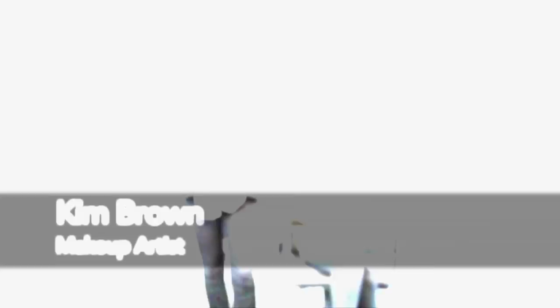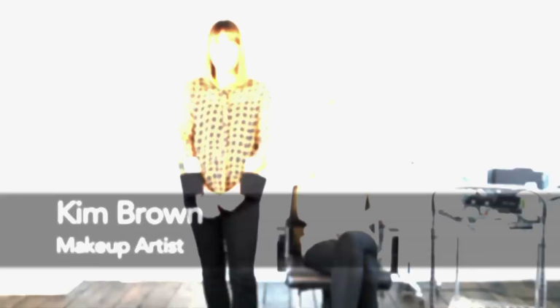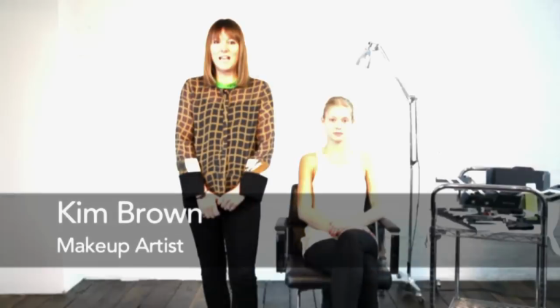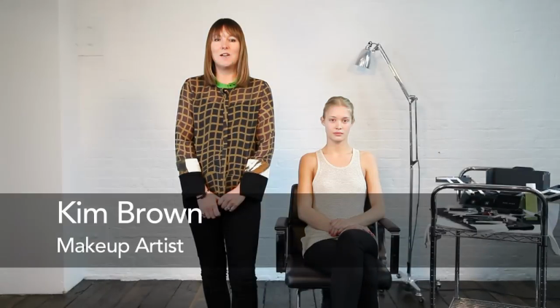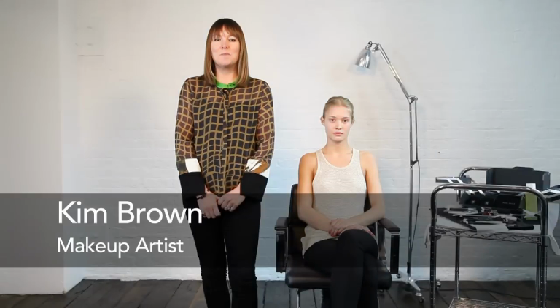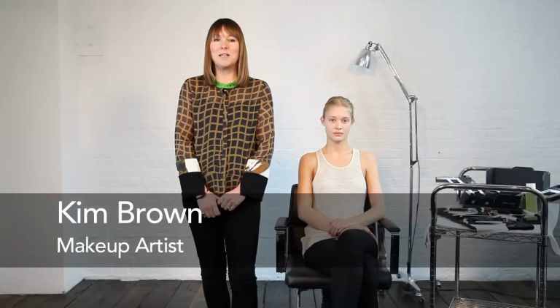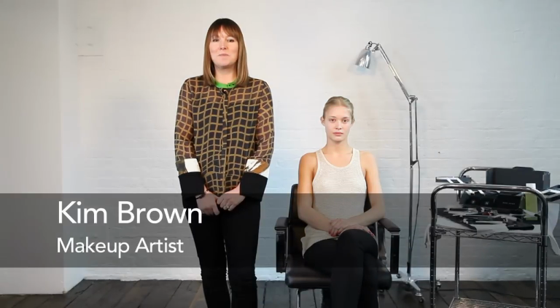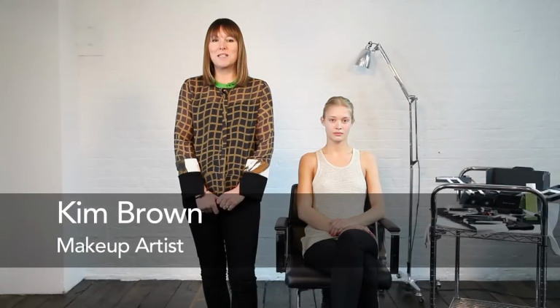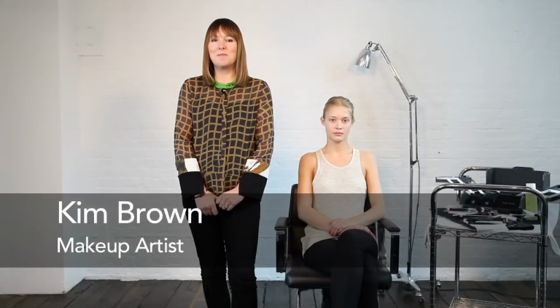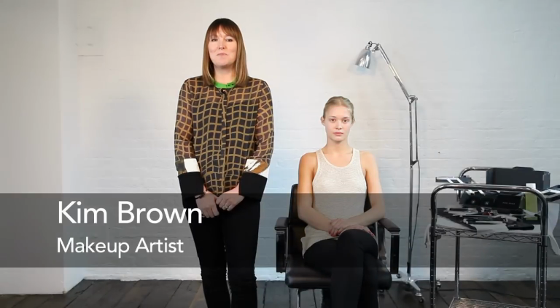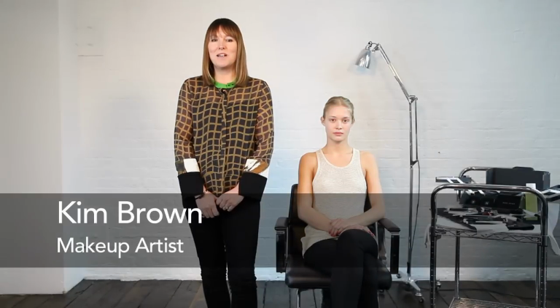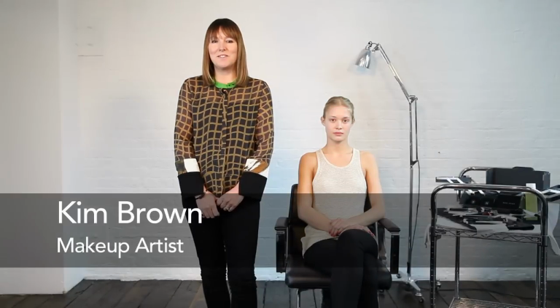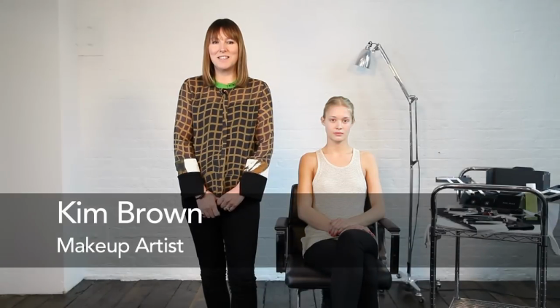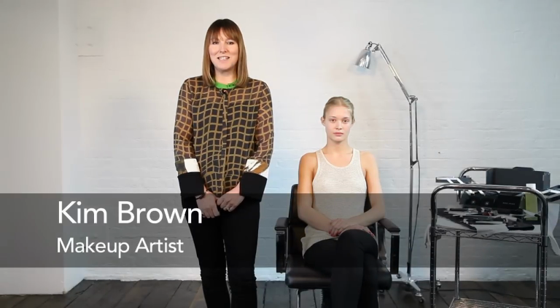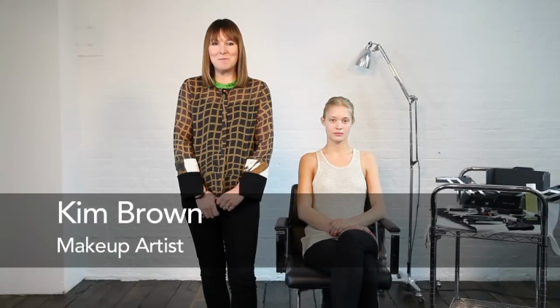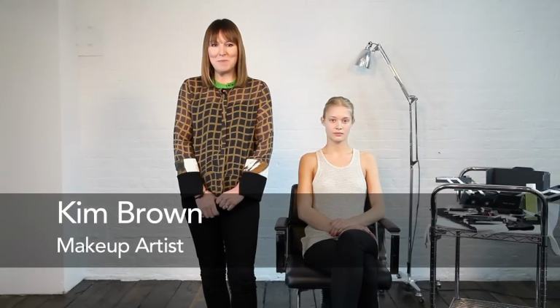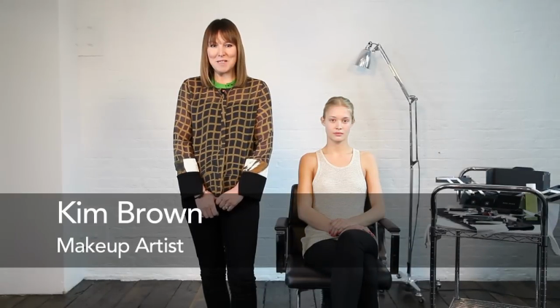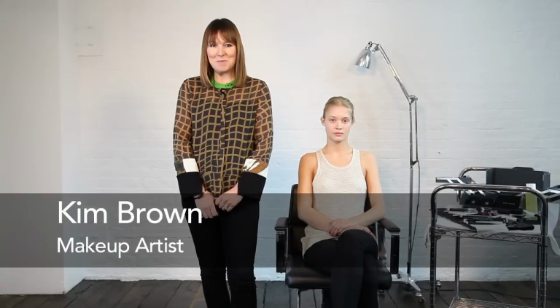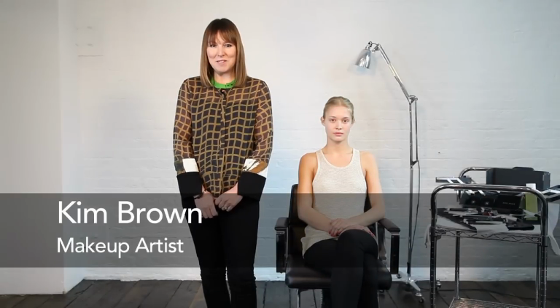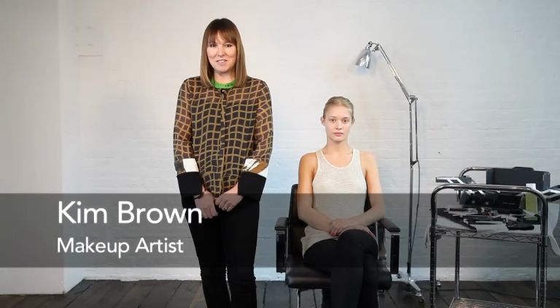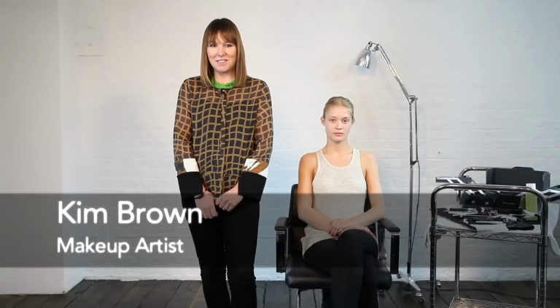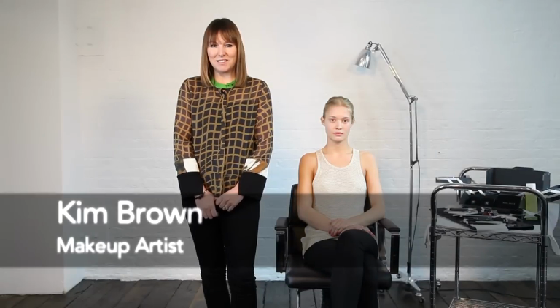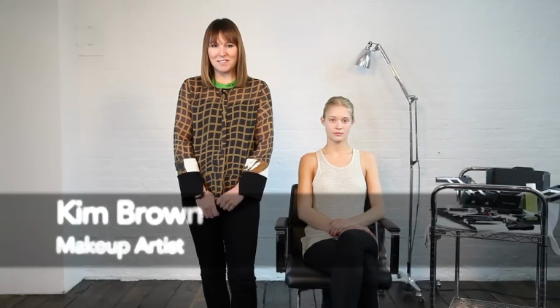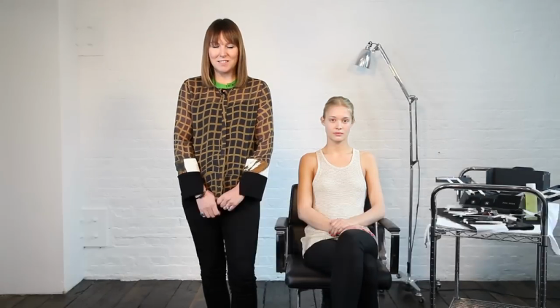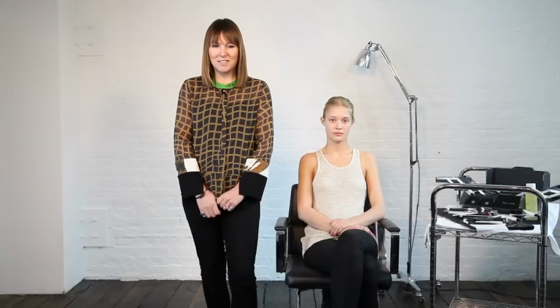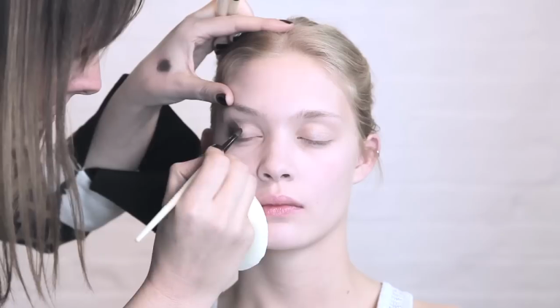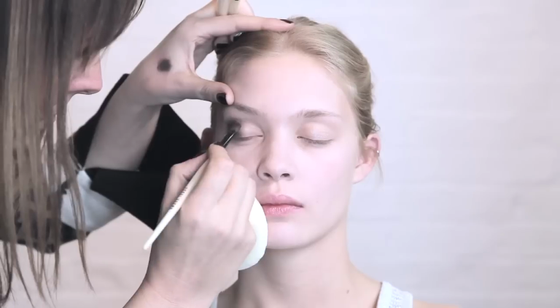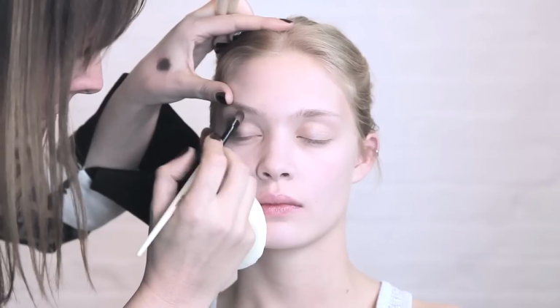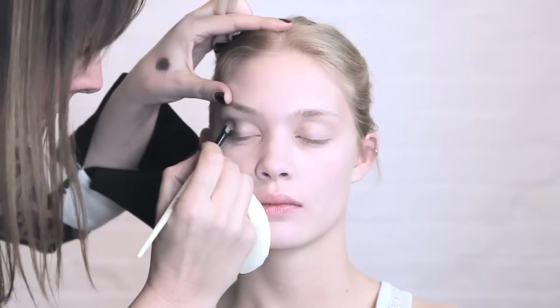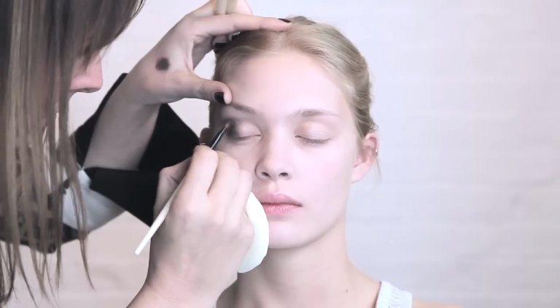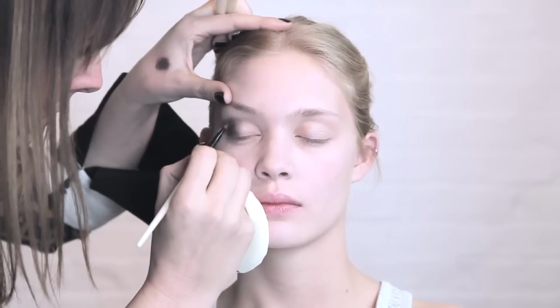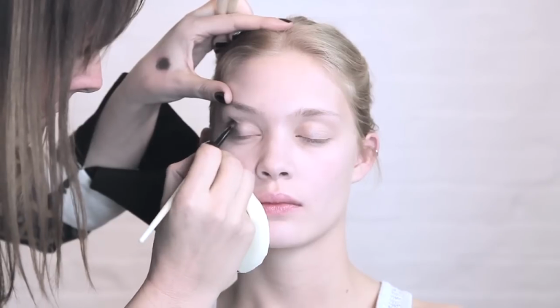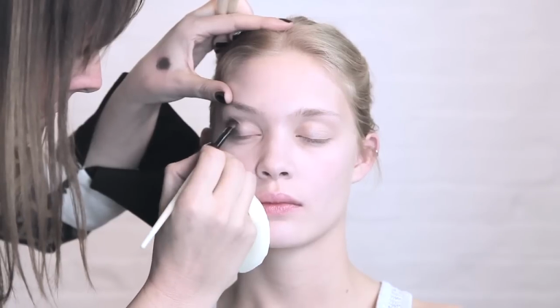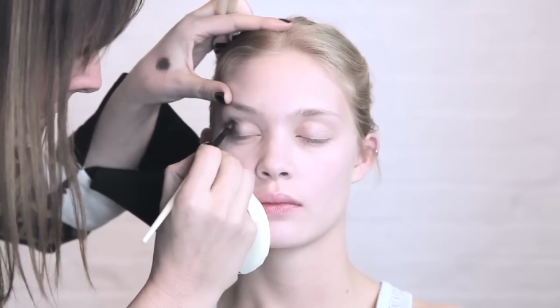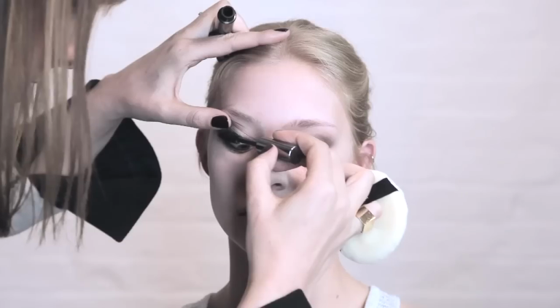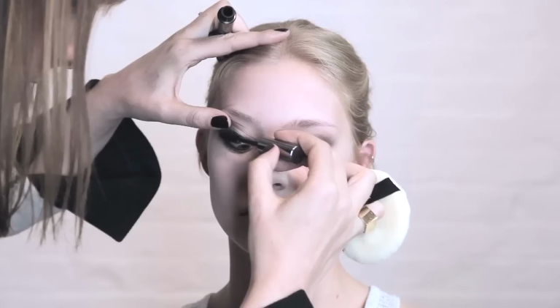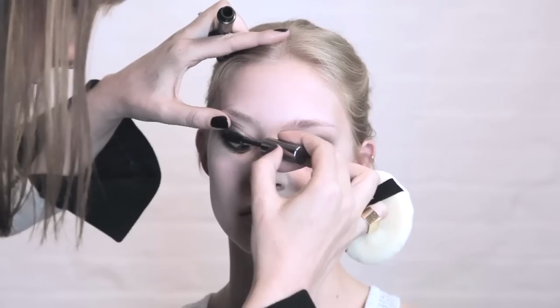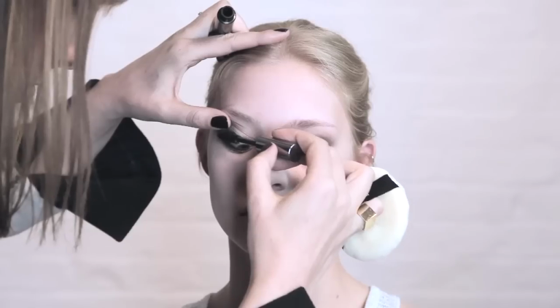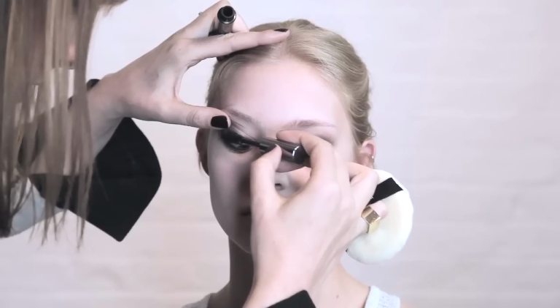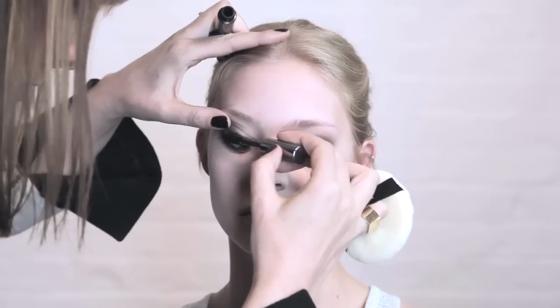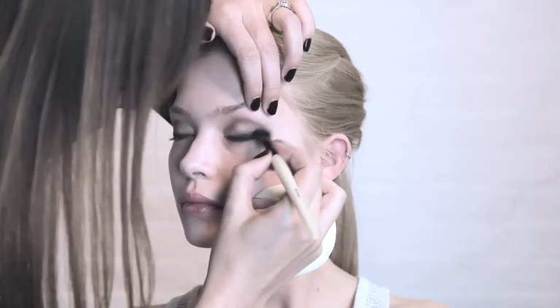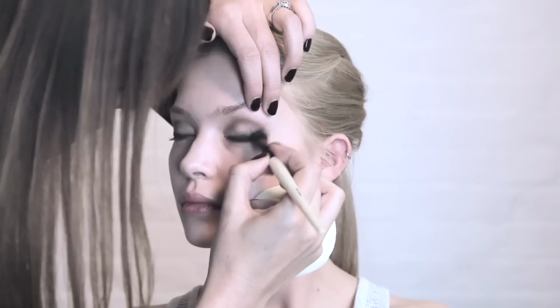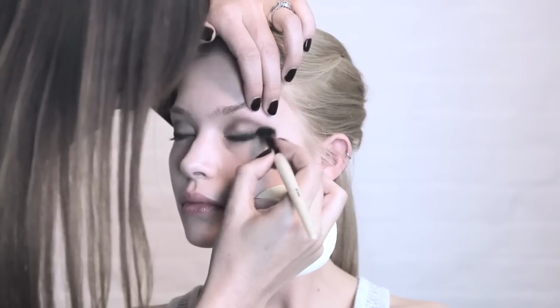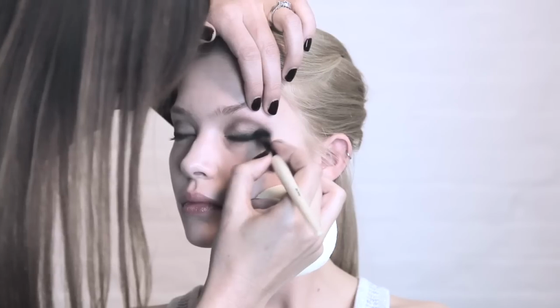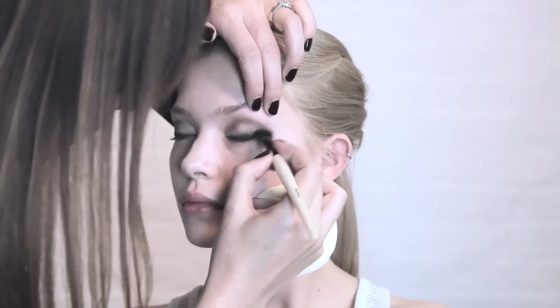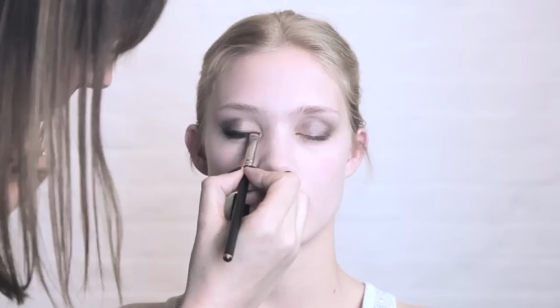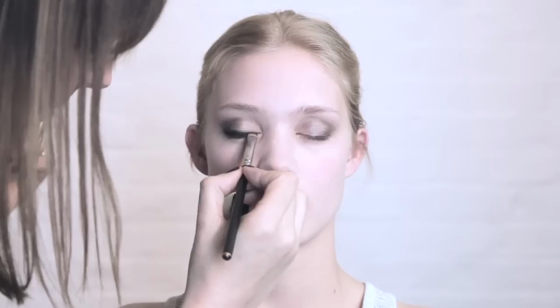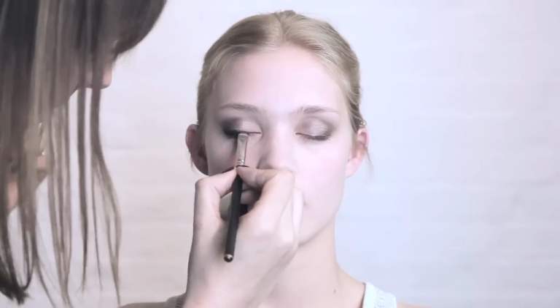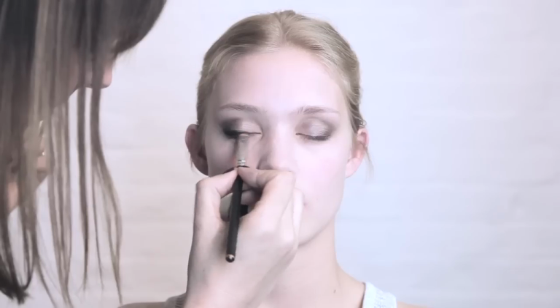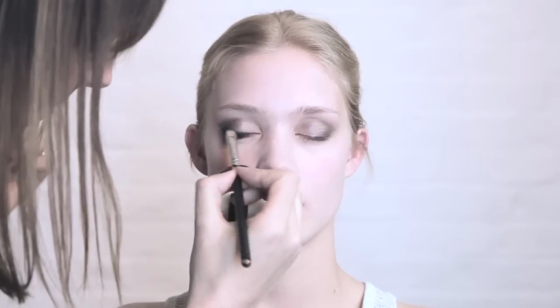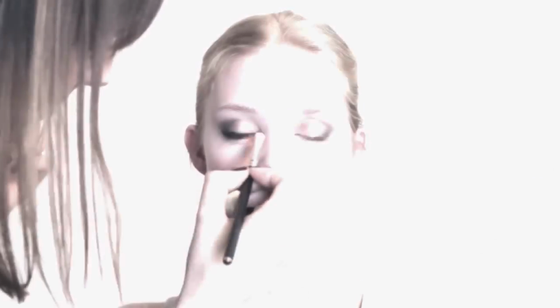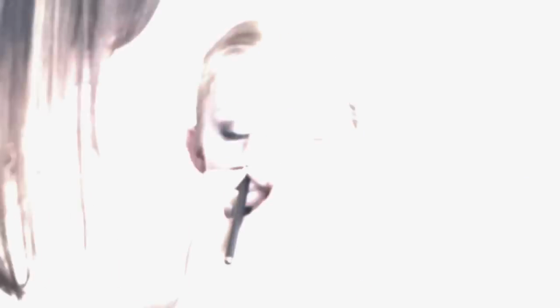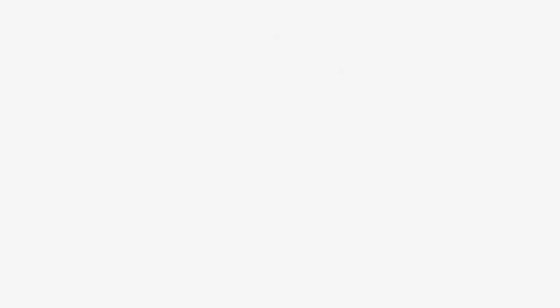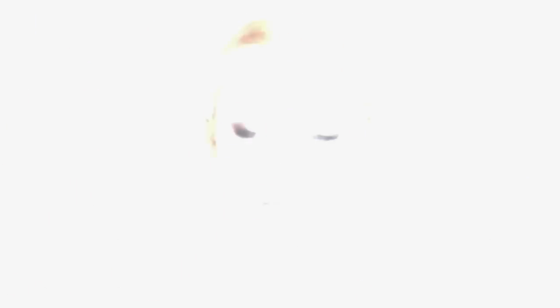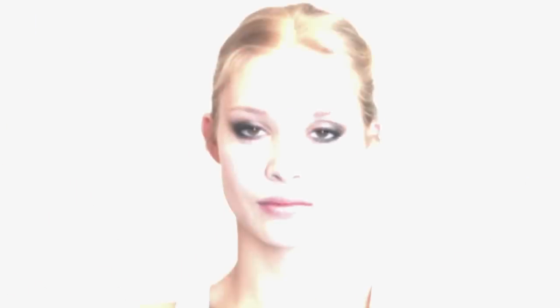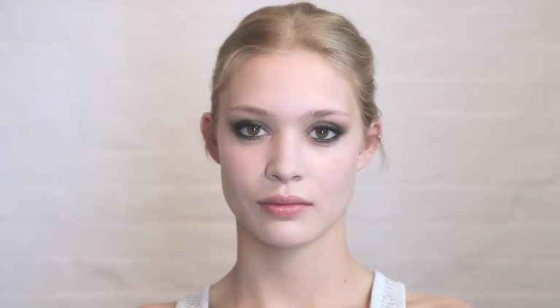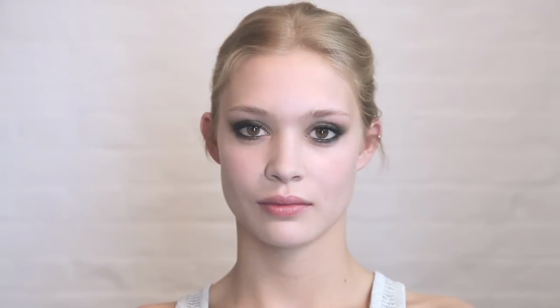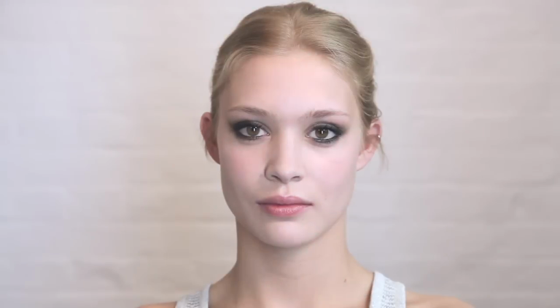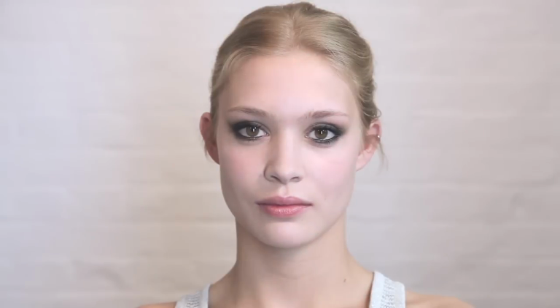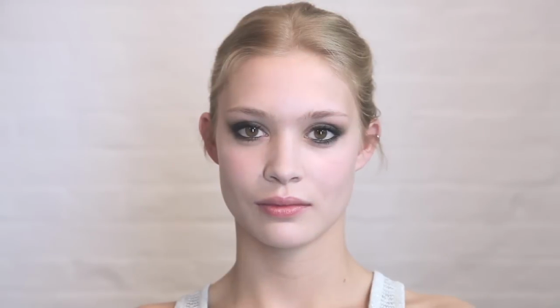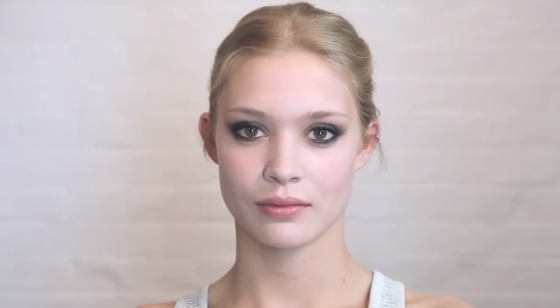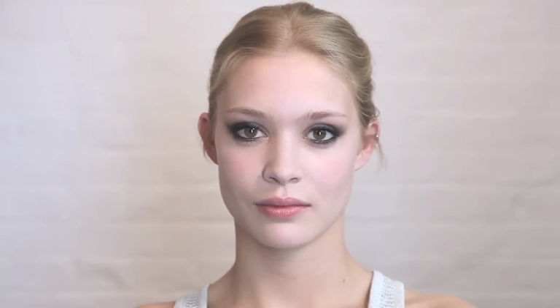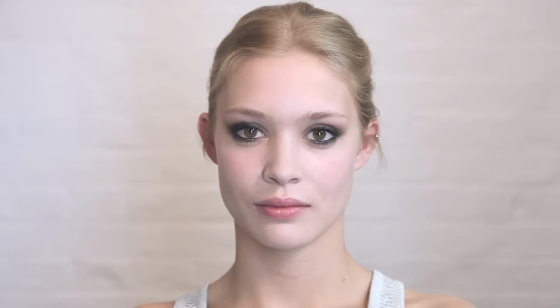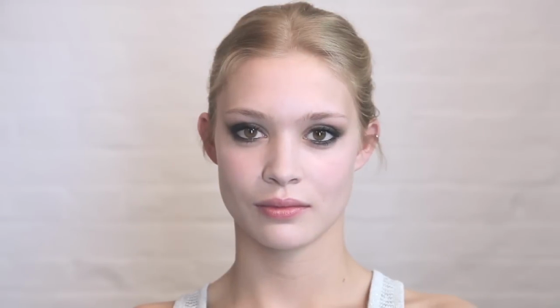Hello, my name is Kim Brown and I'm a makeup artist. One question I always get asked is how to do the perfect smoldering smokey eye.